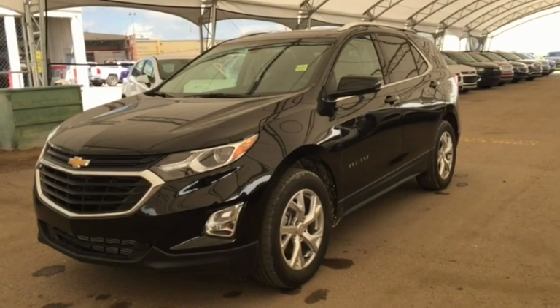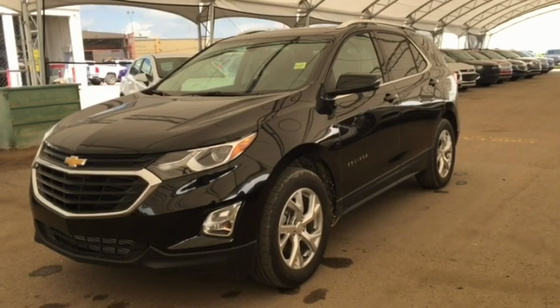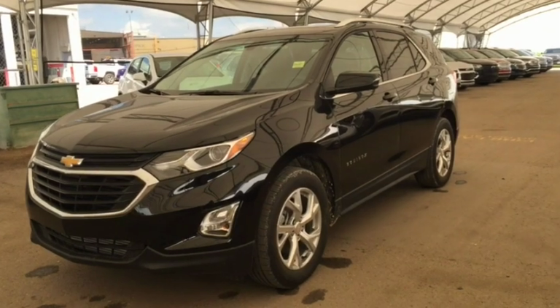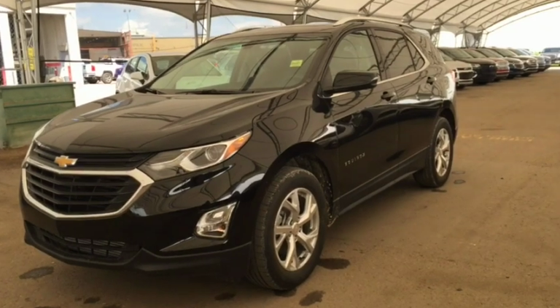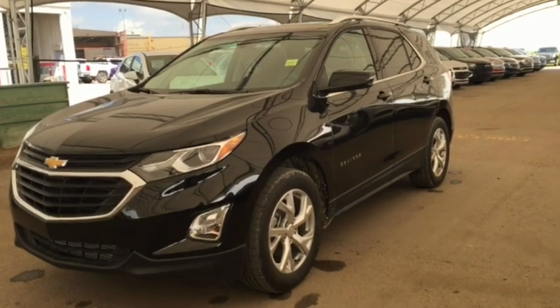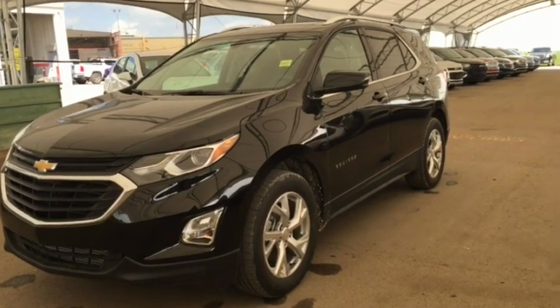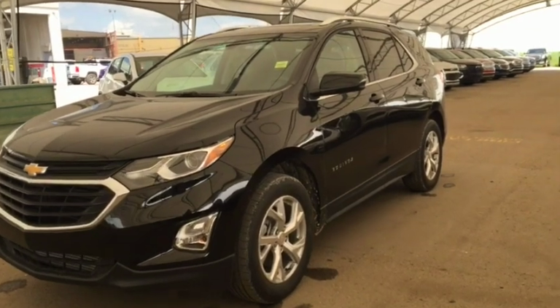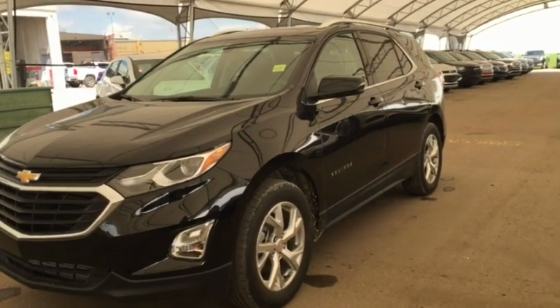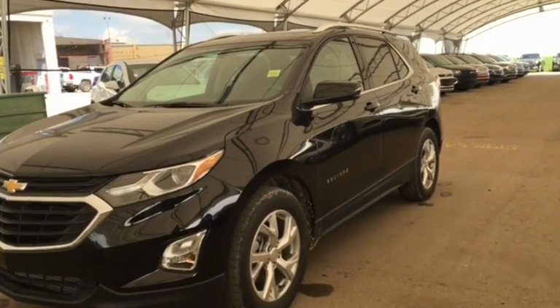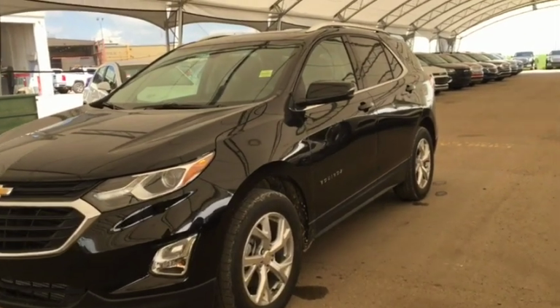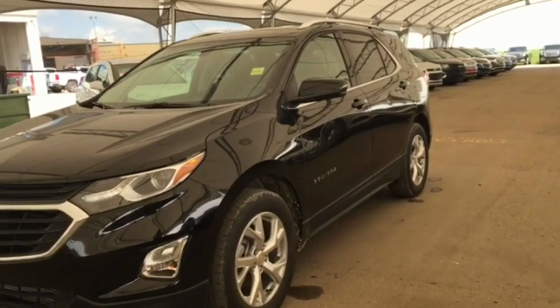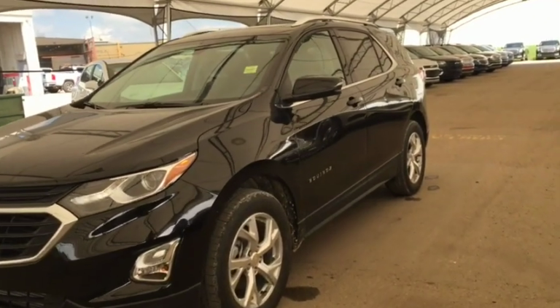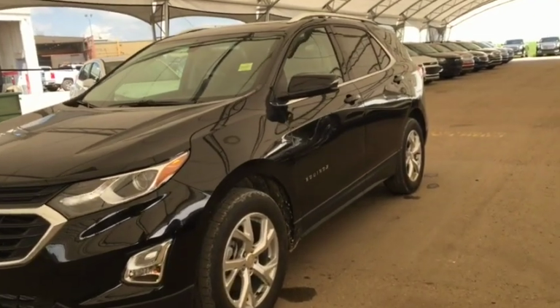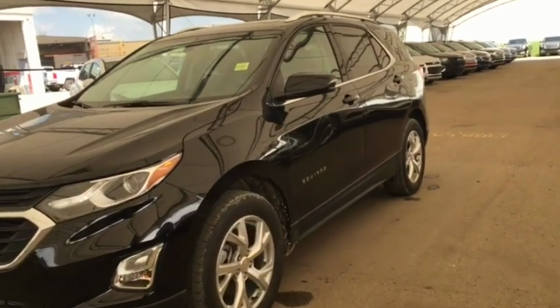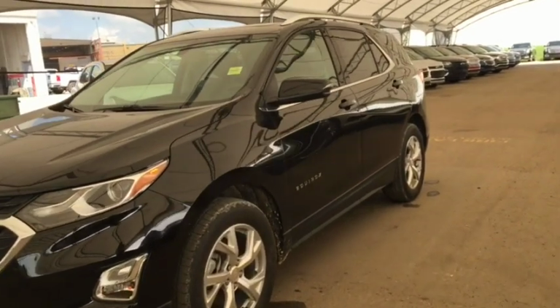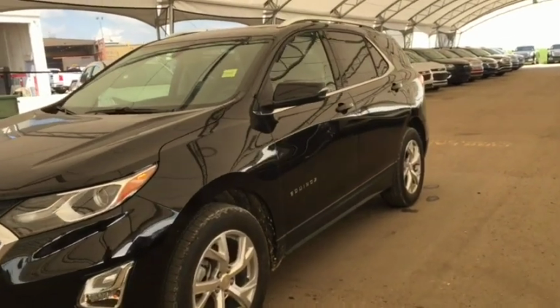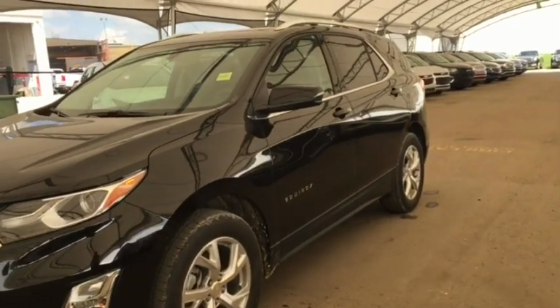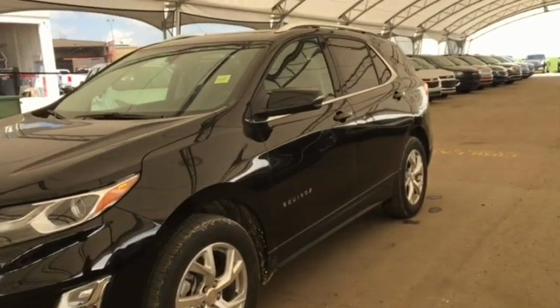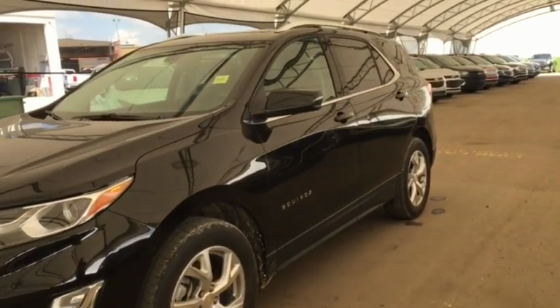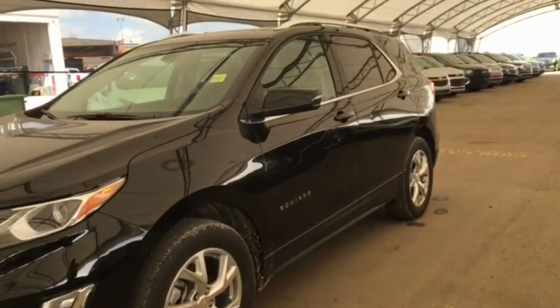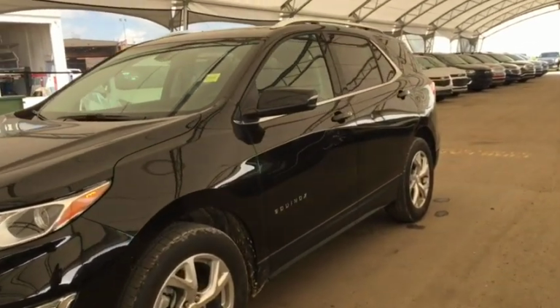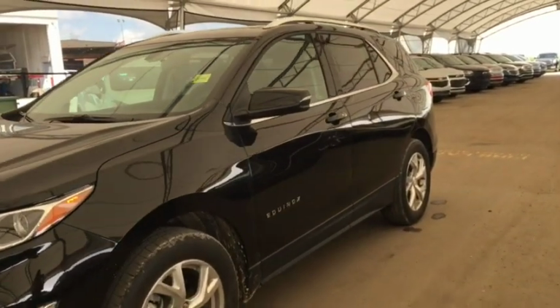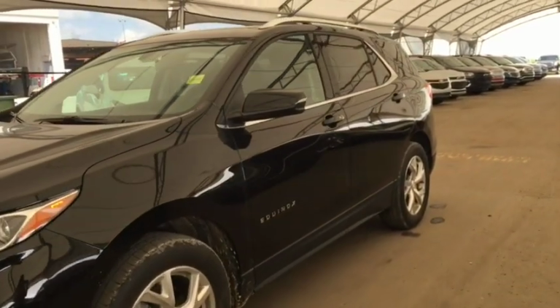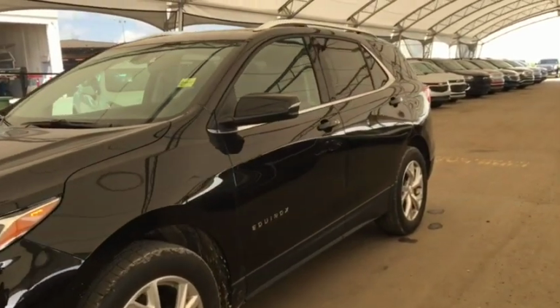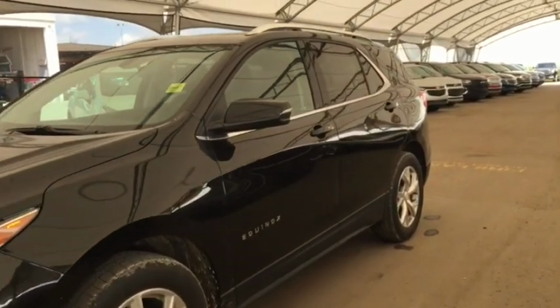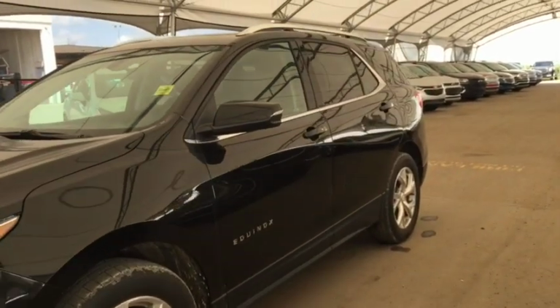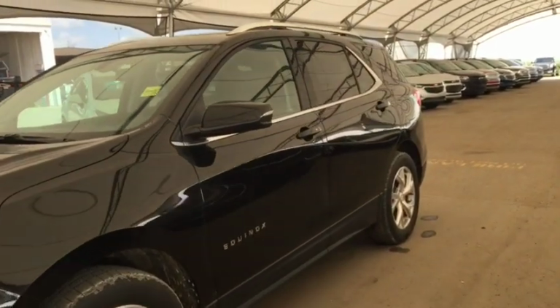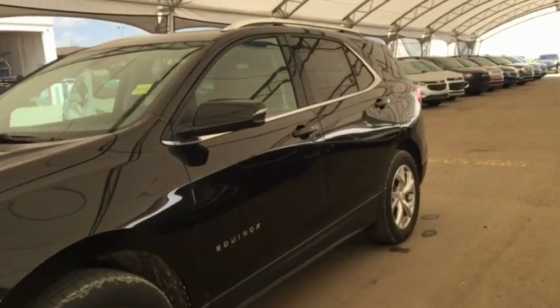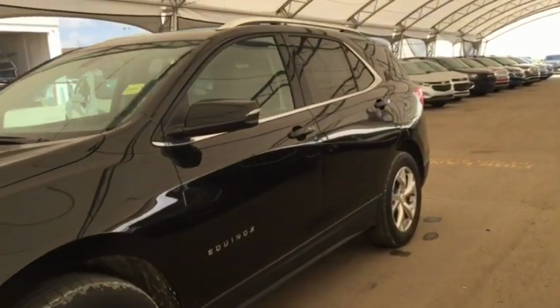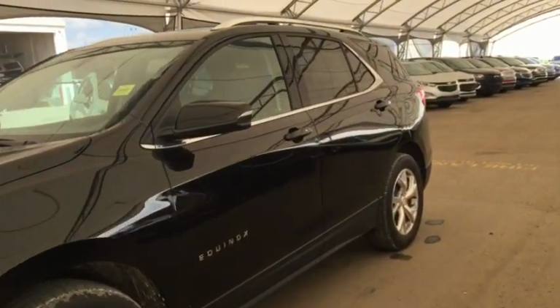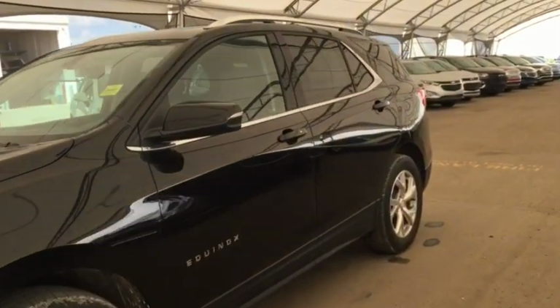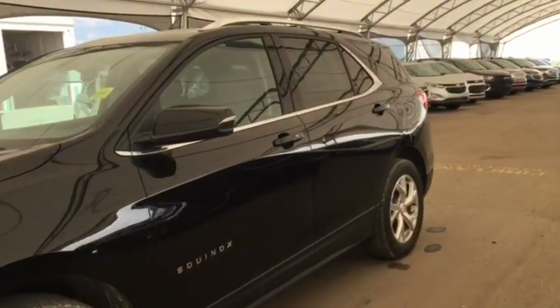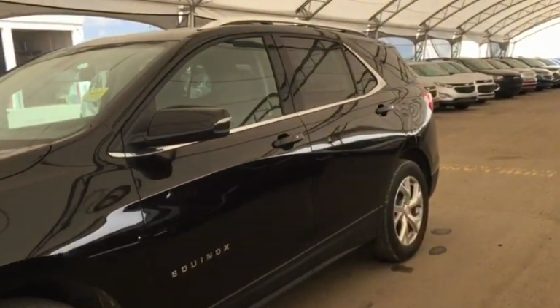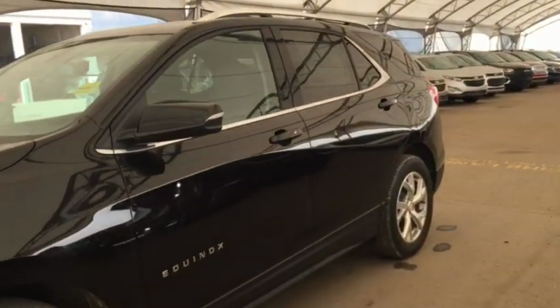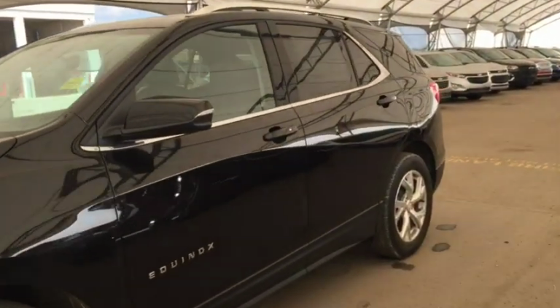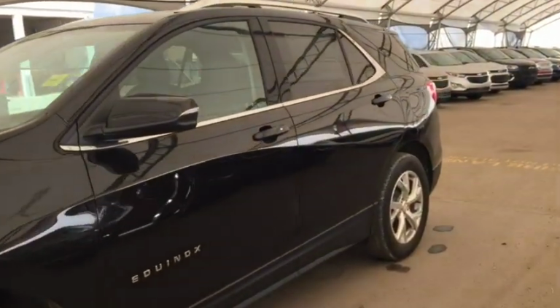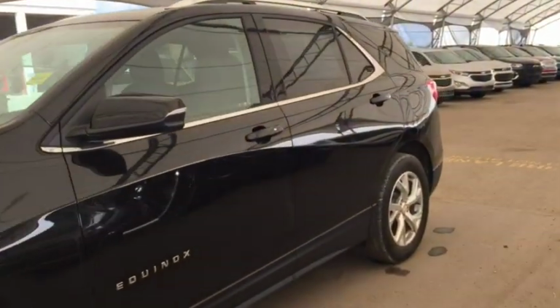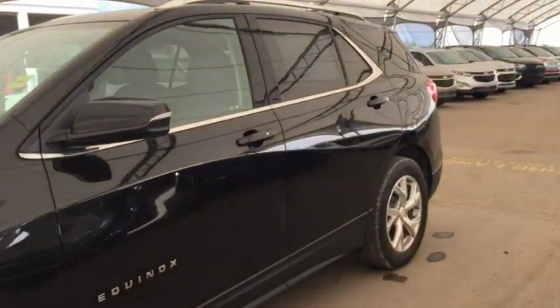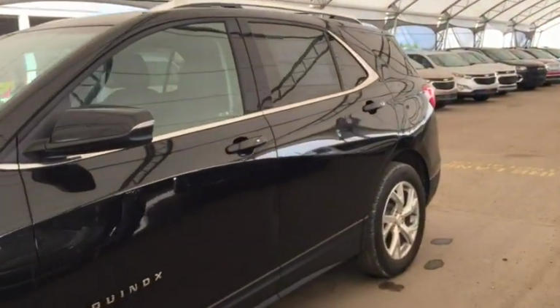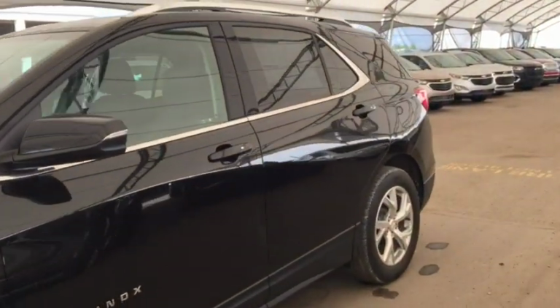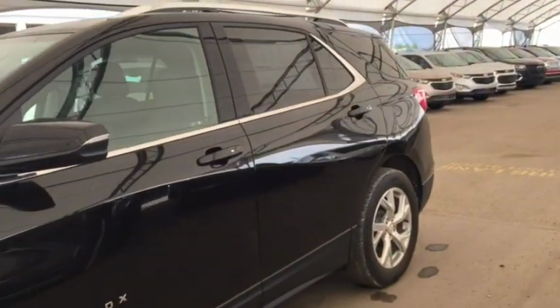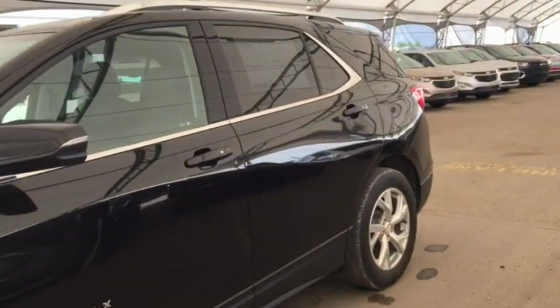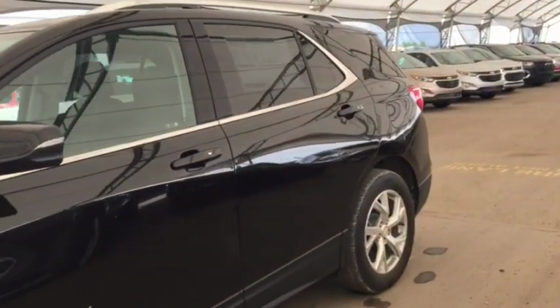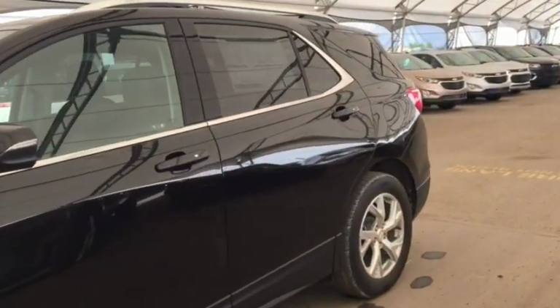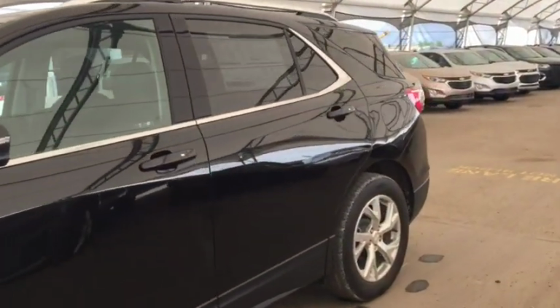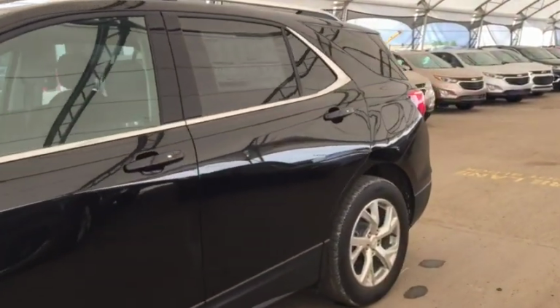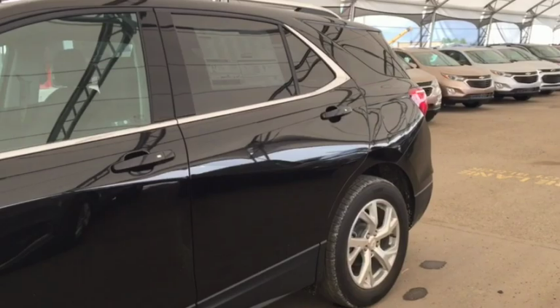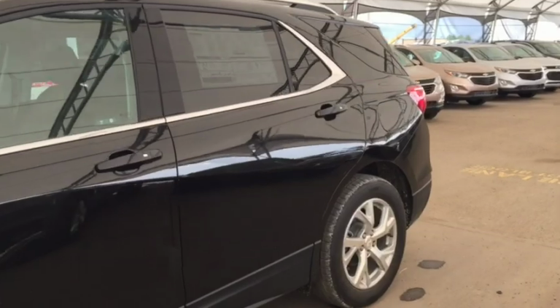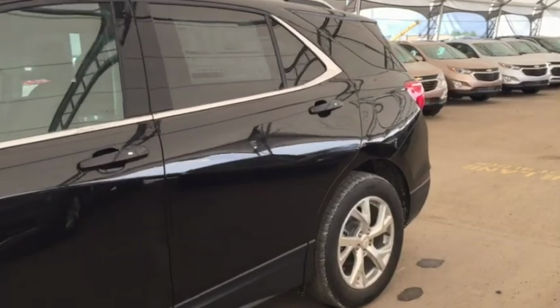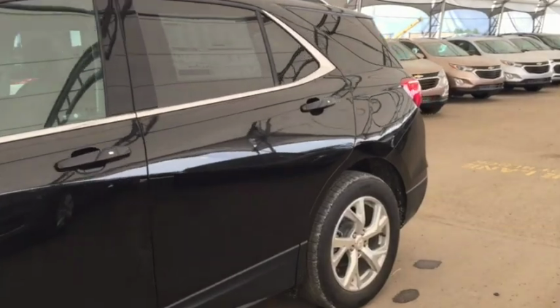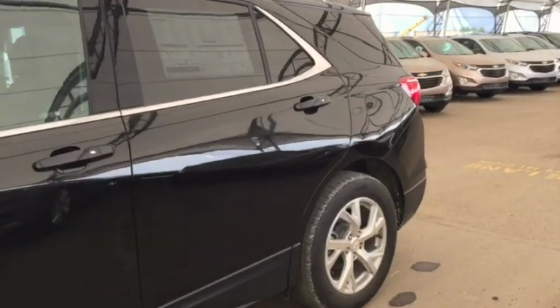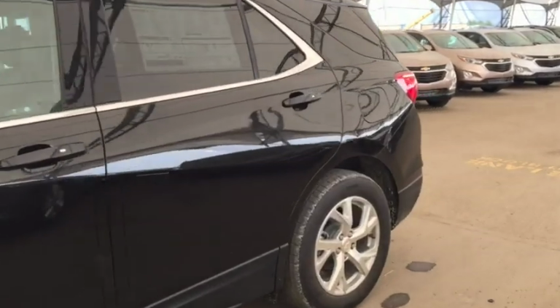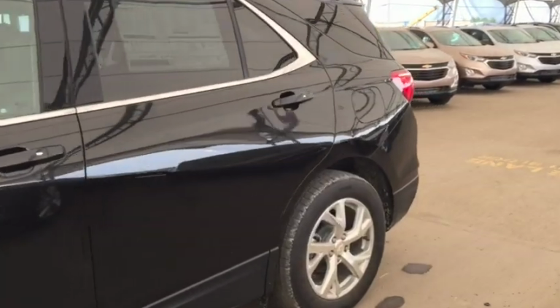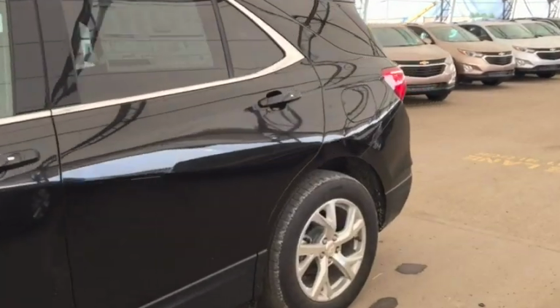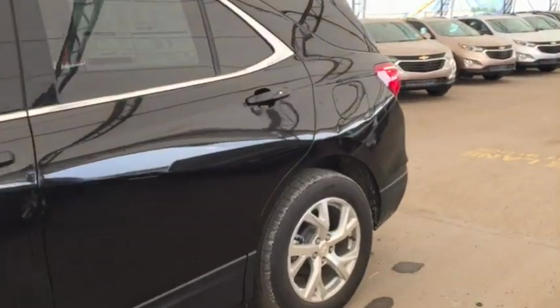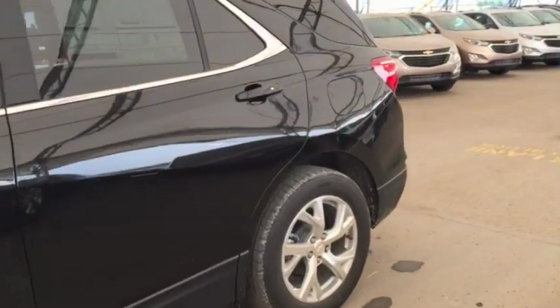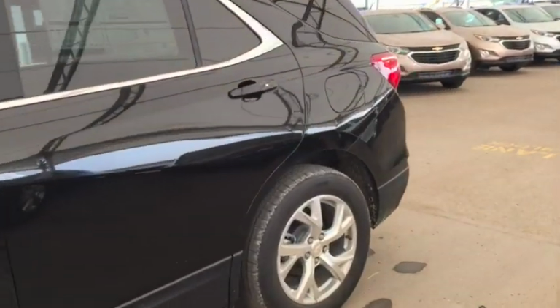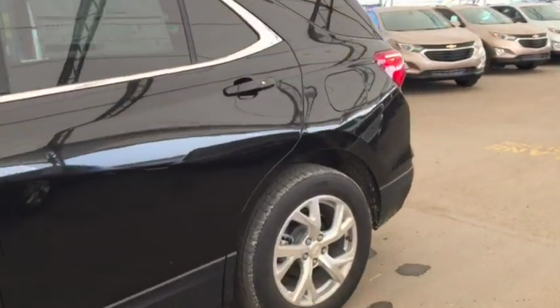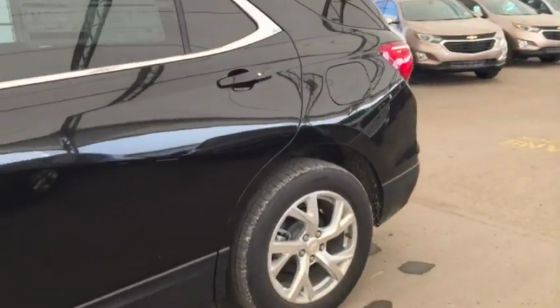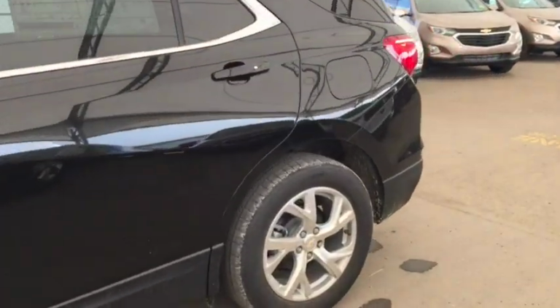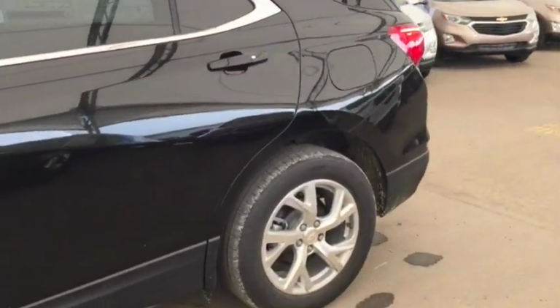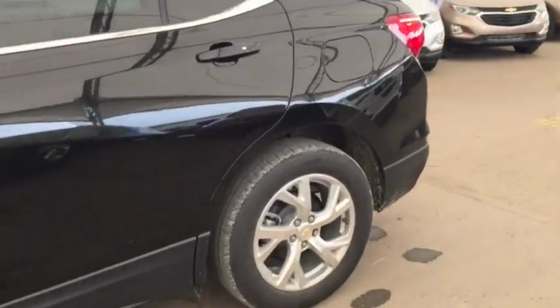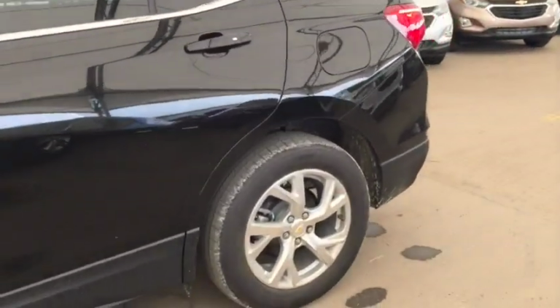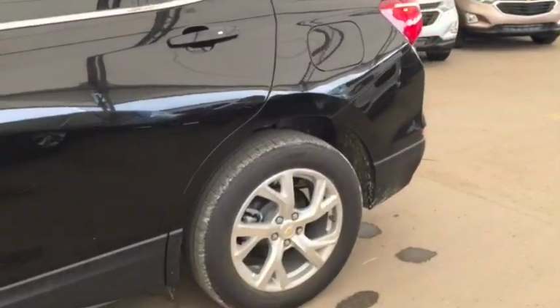Welcome to Davis Auto. This is a 2019 Chevrolet Equinox LT in the color mosaic black.